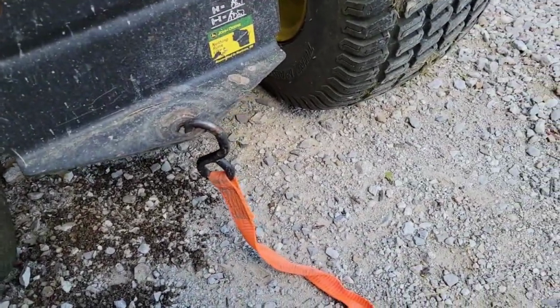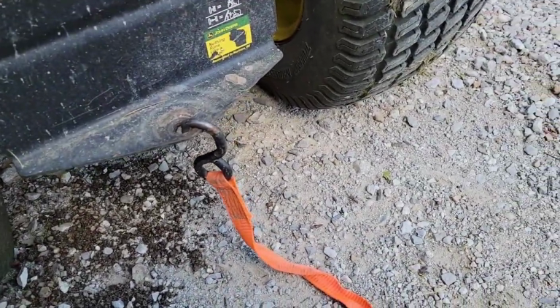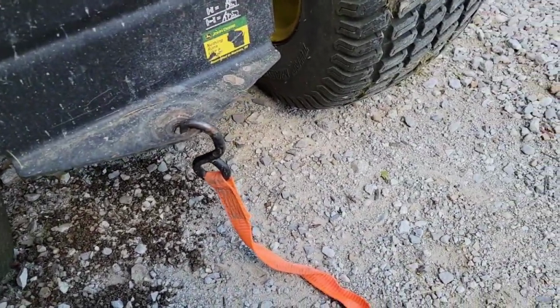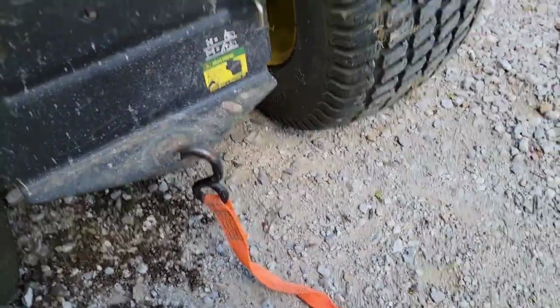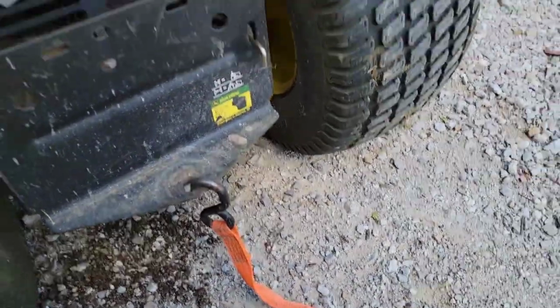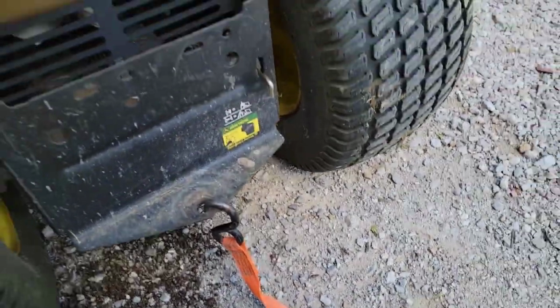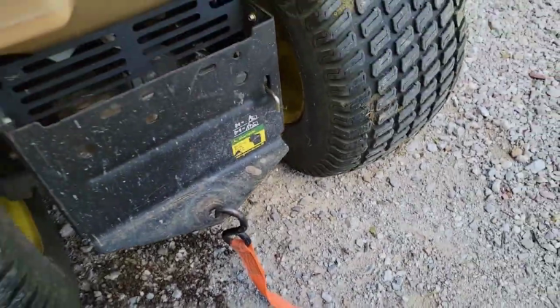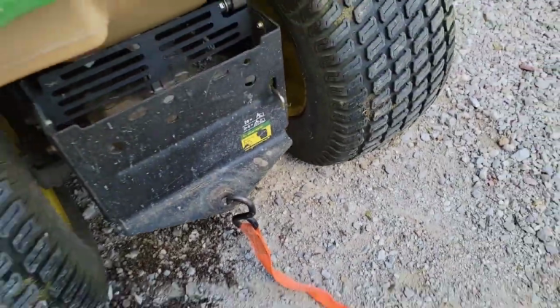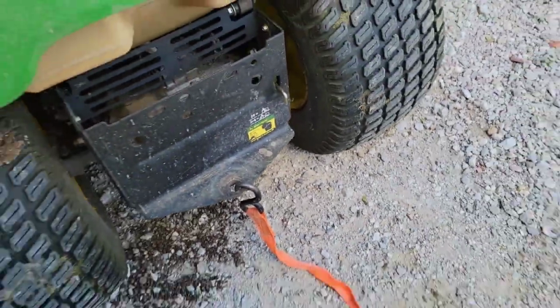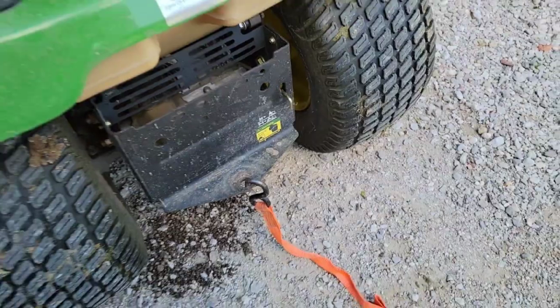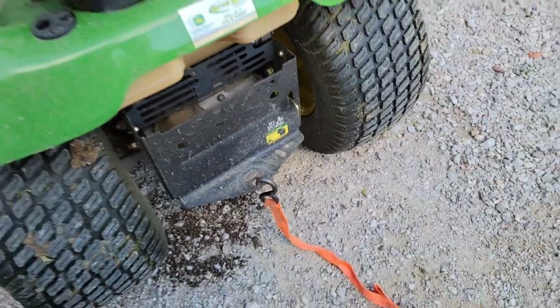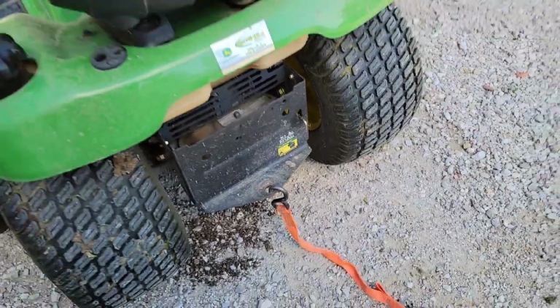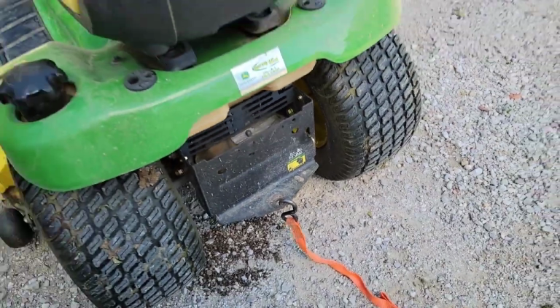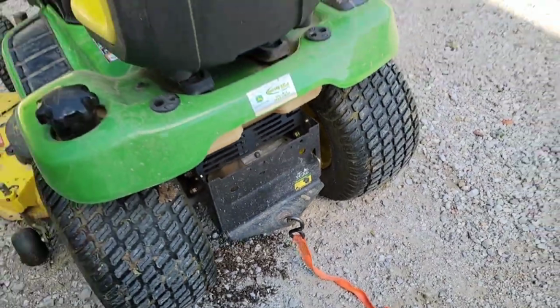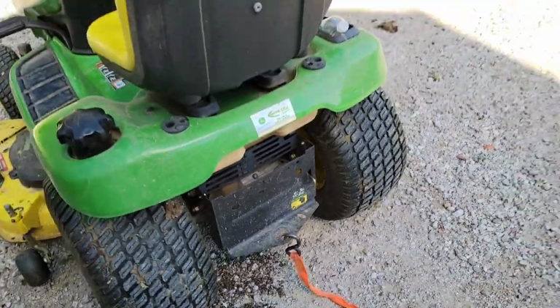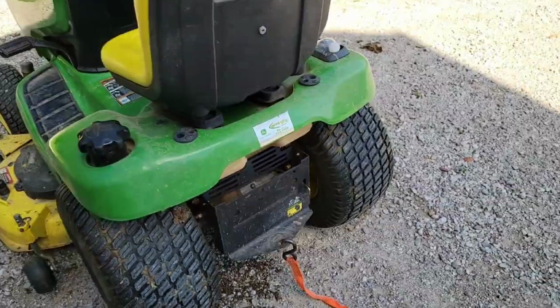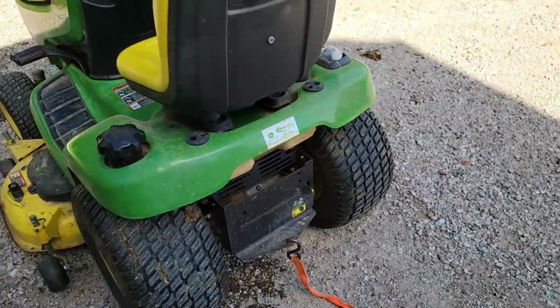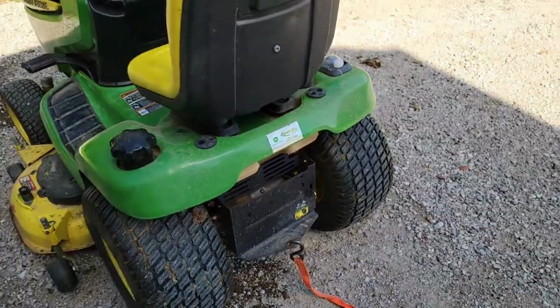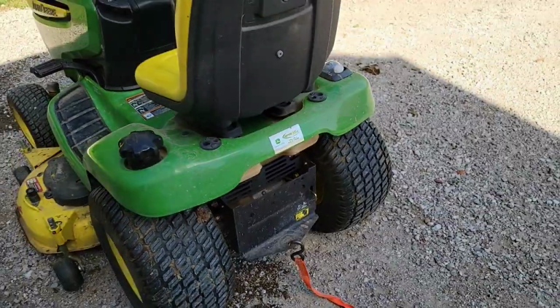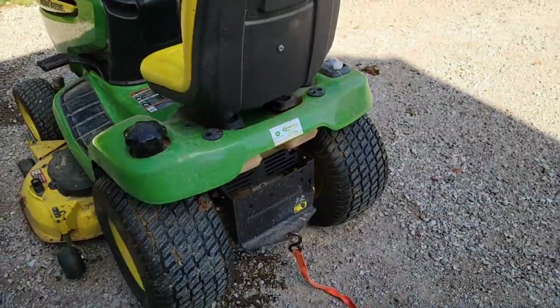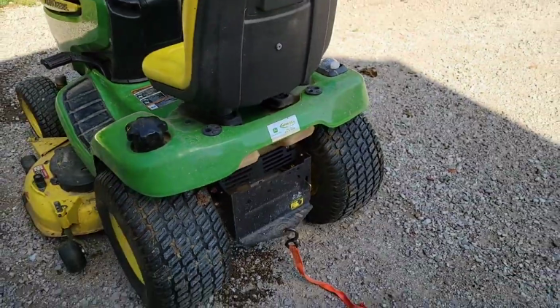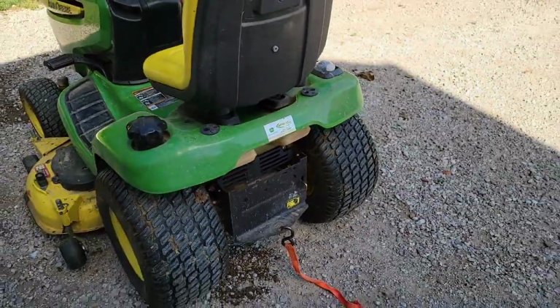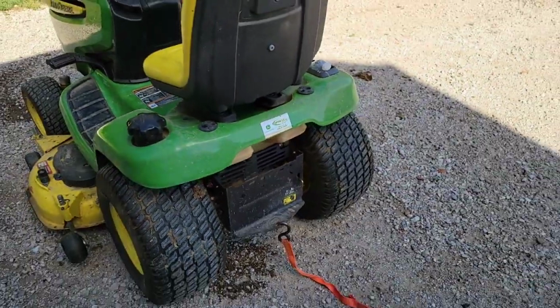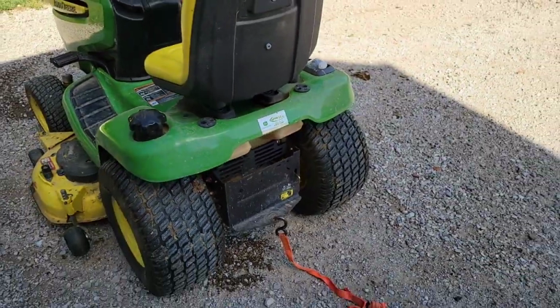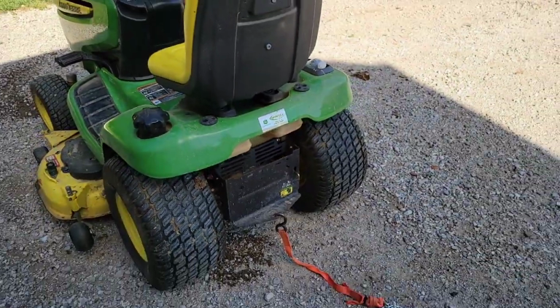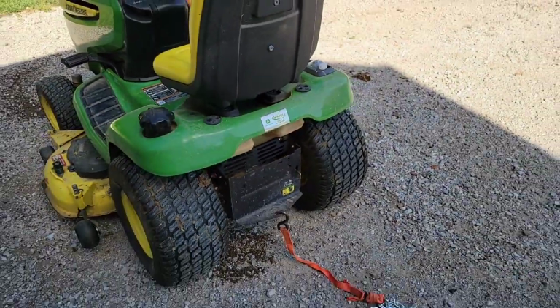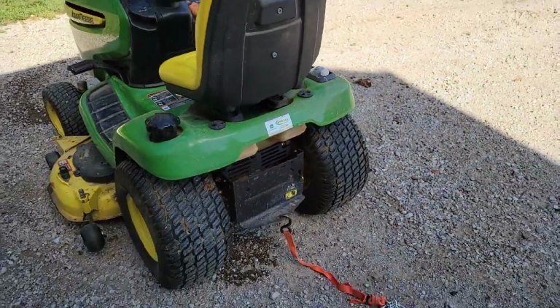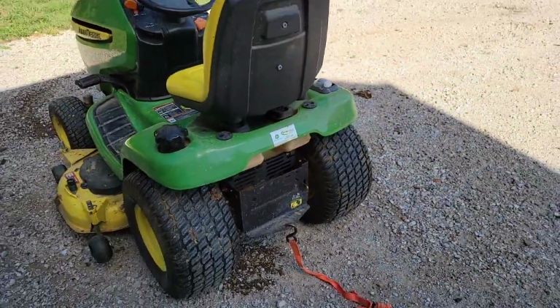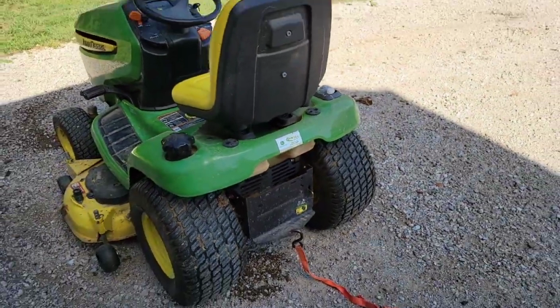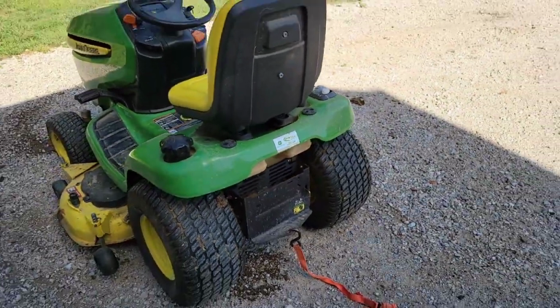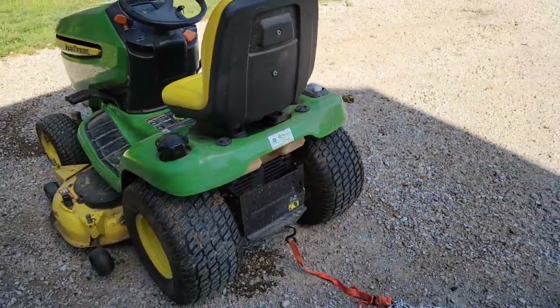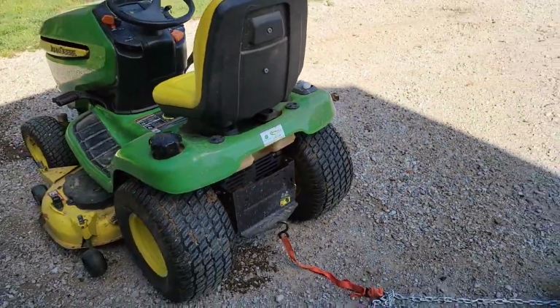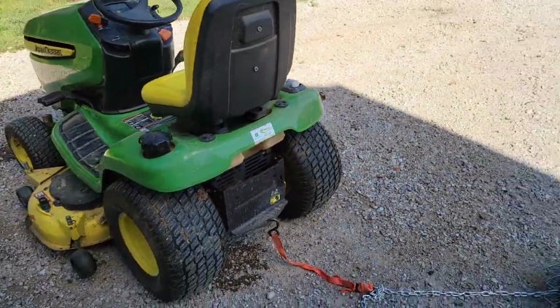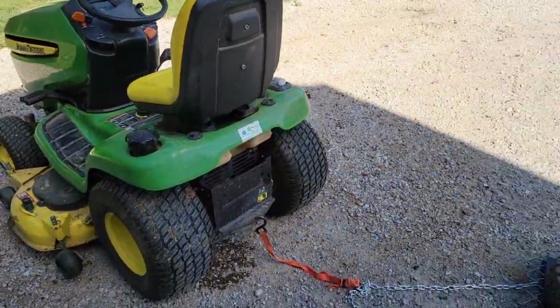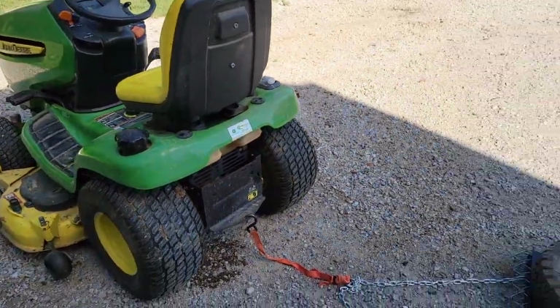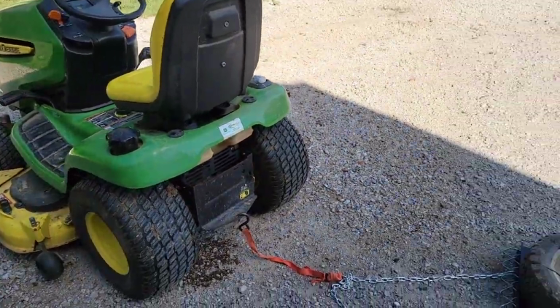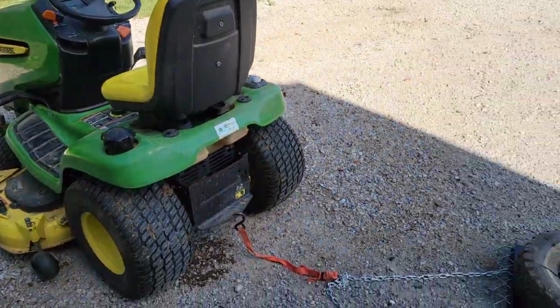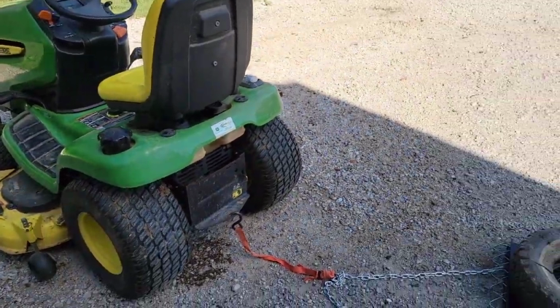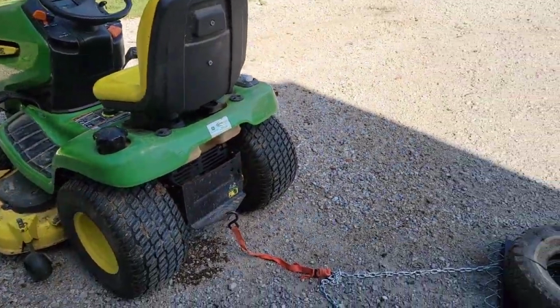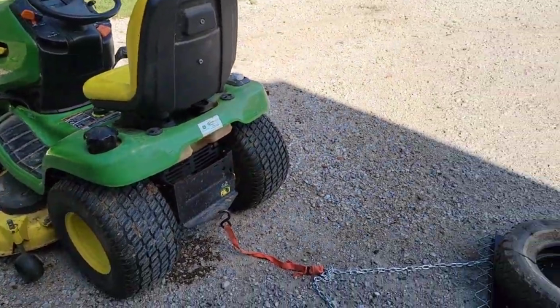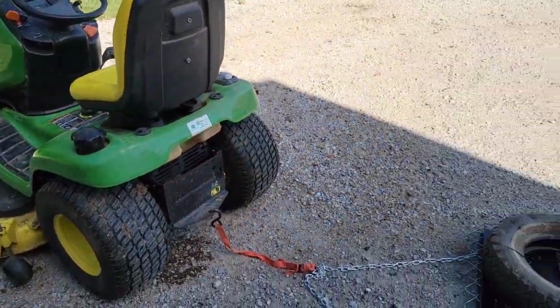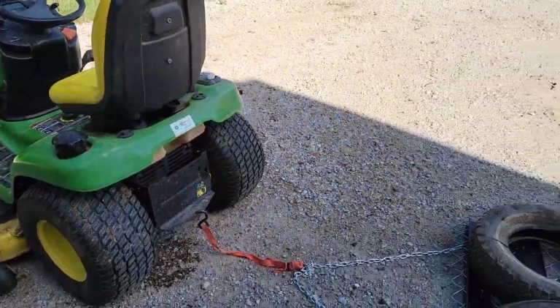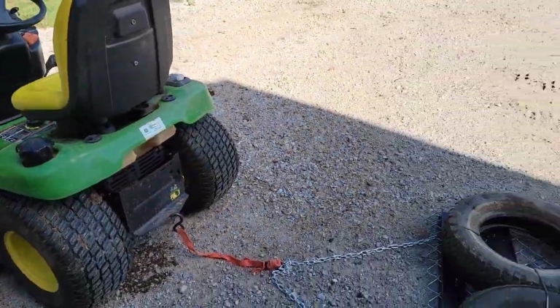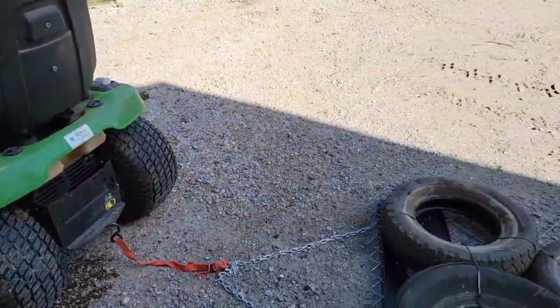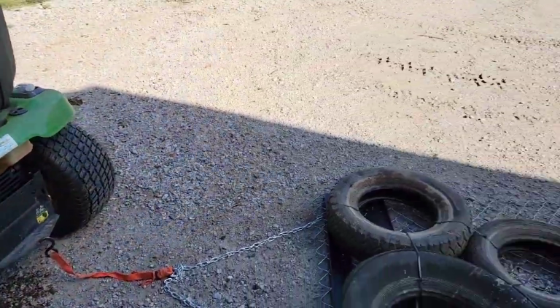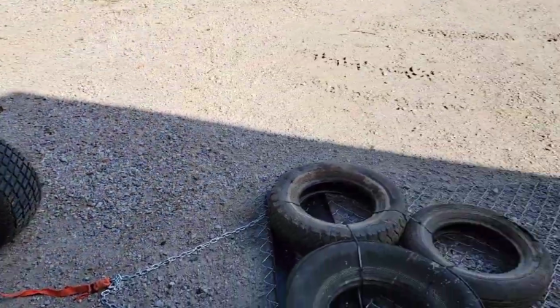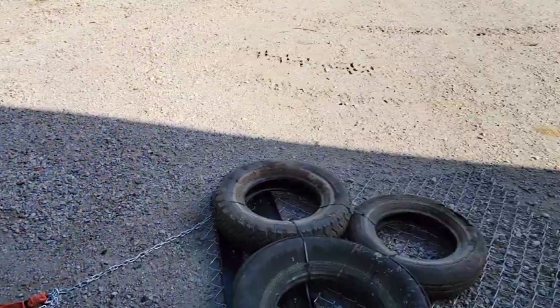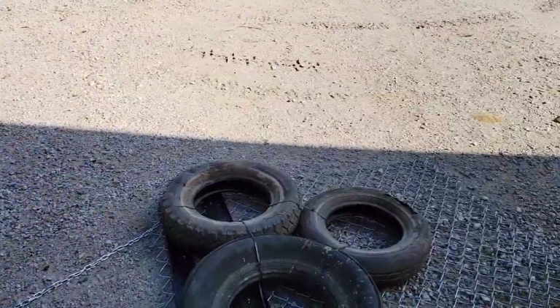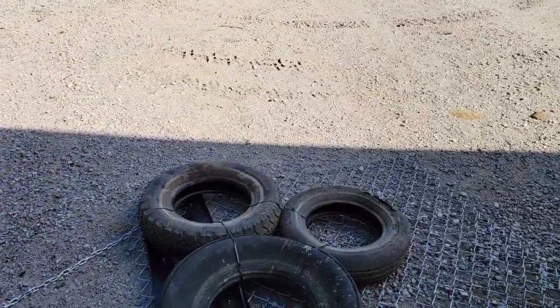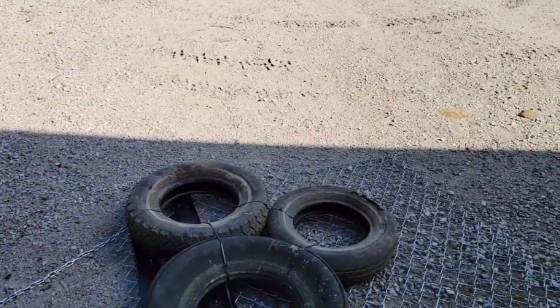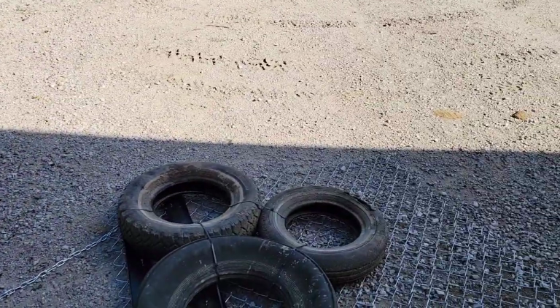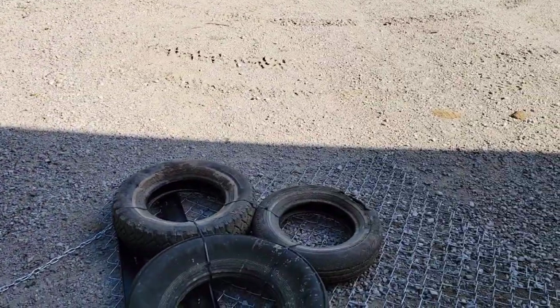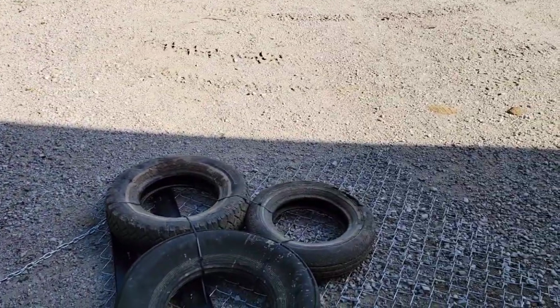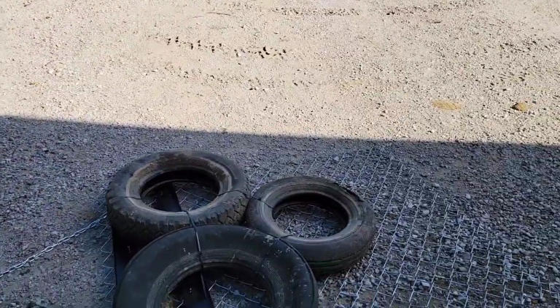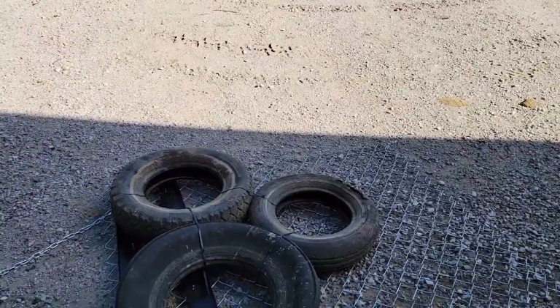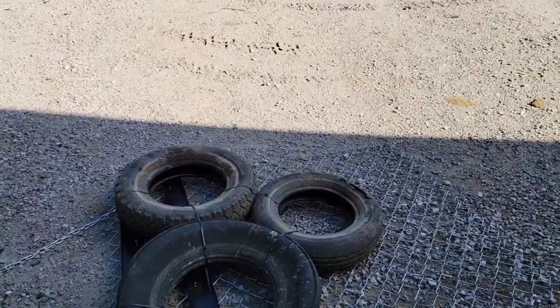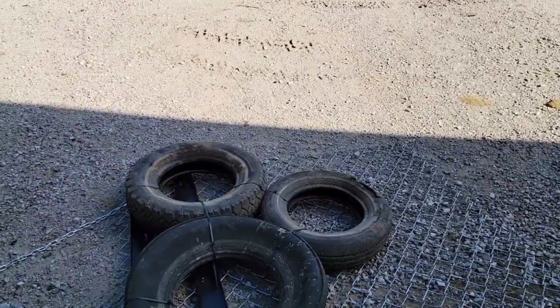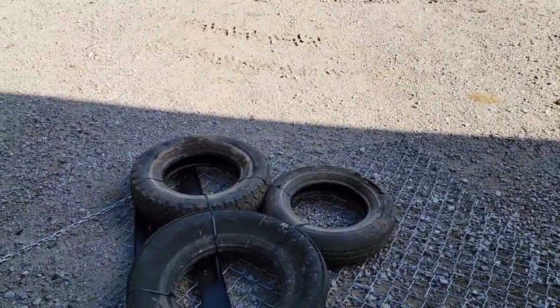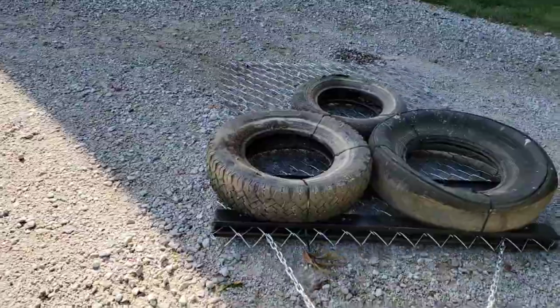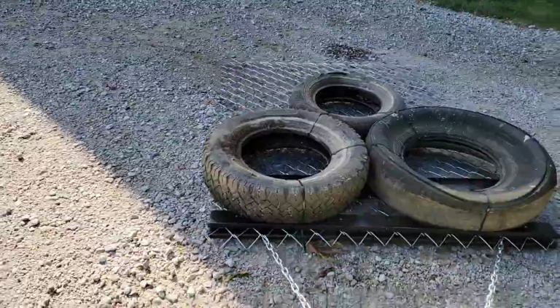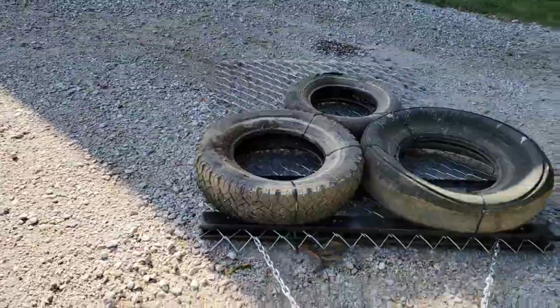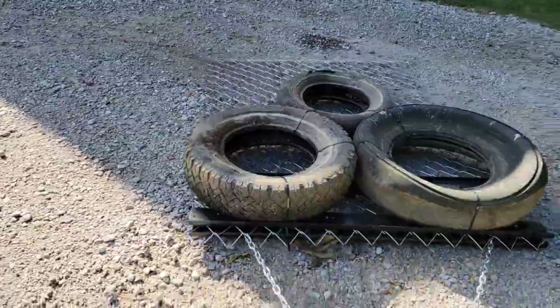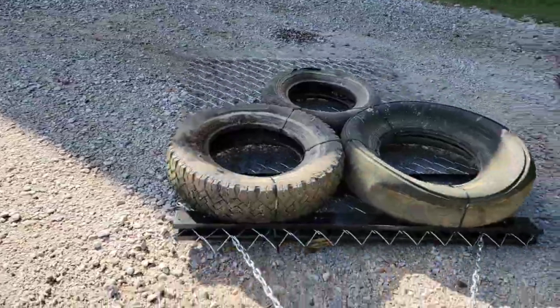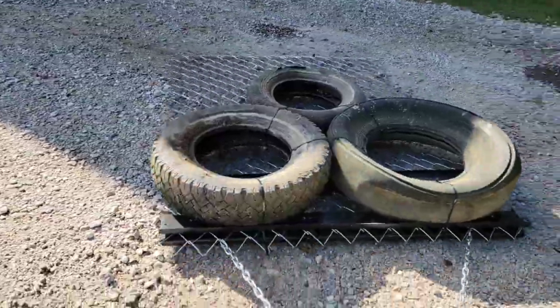Now it does bog down your mower a little bit, but you do need a pretty nice mower.